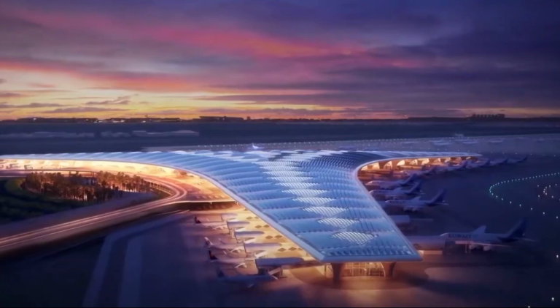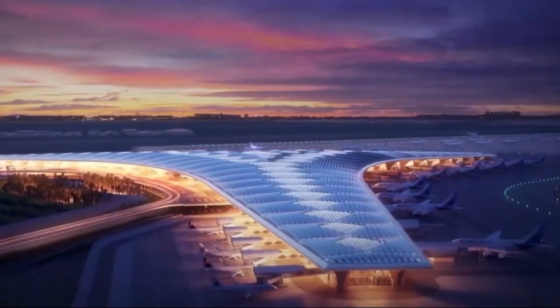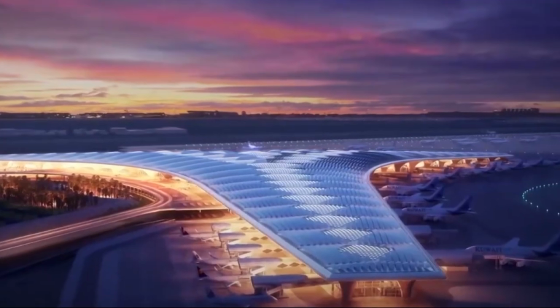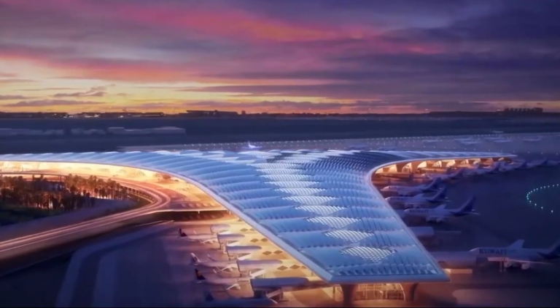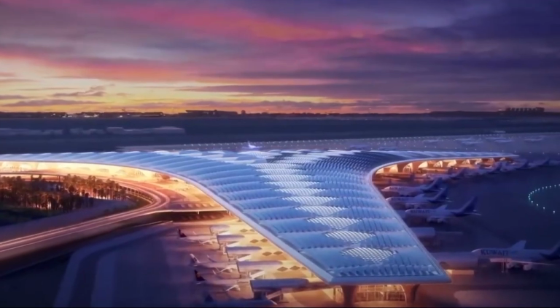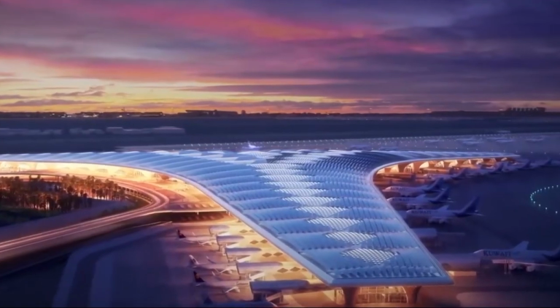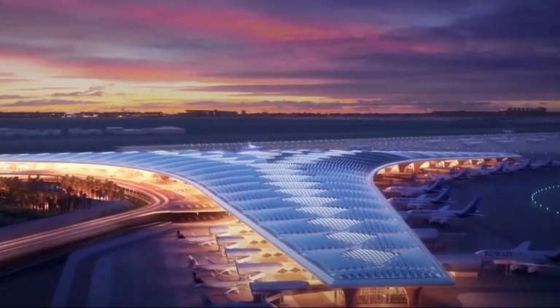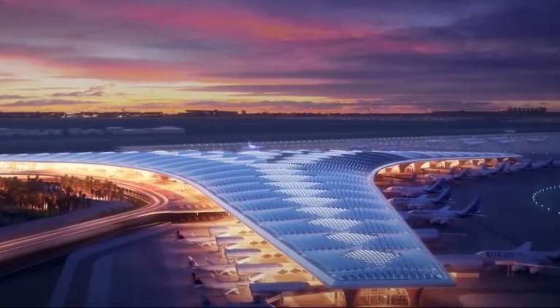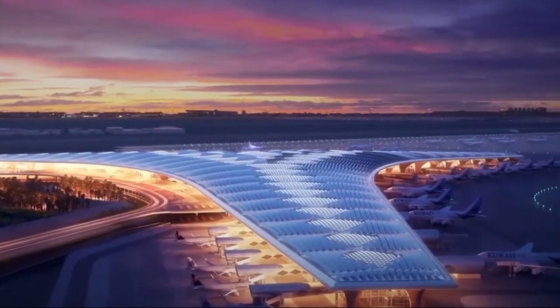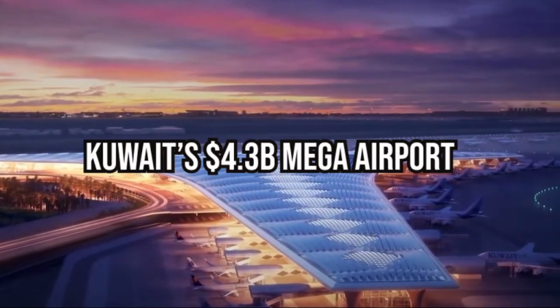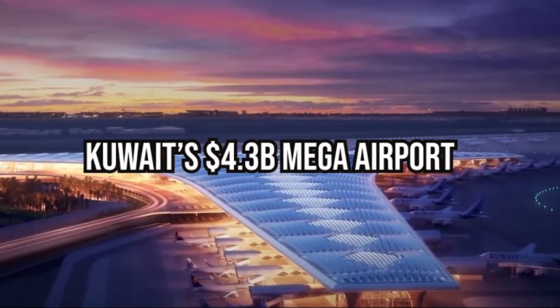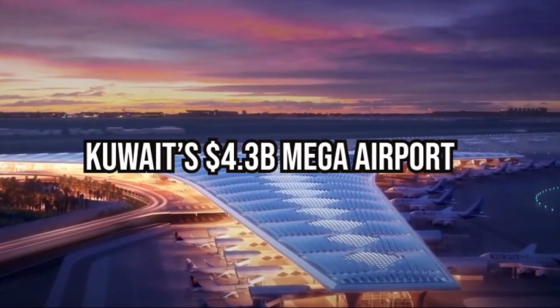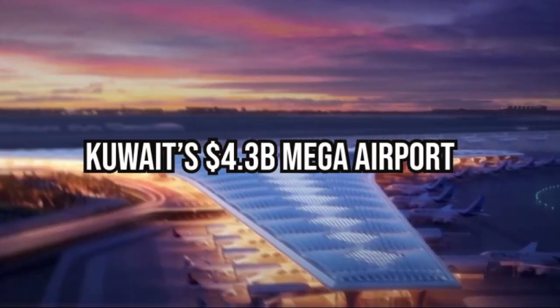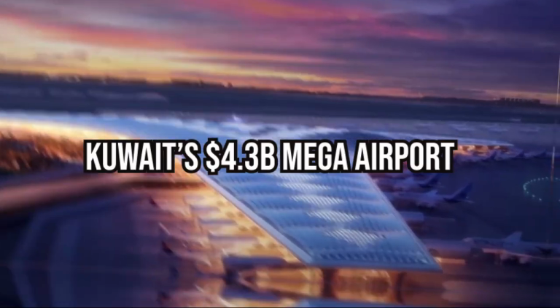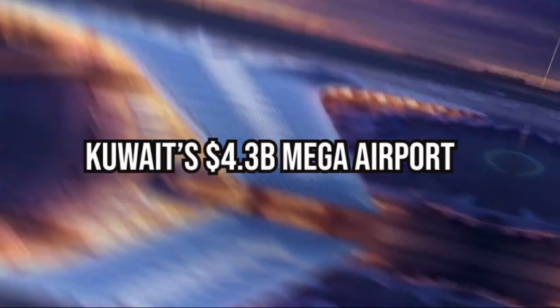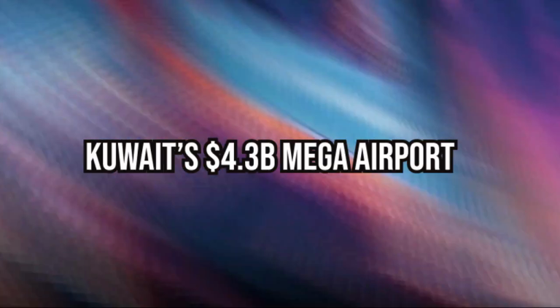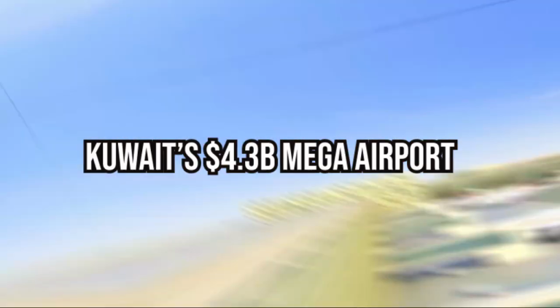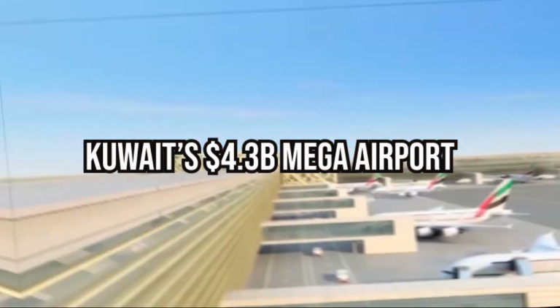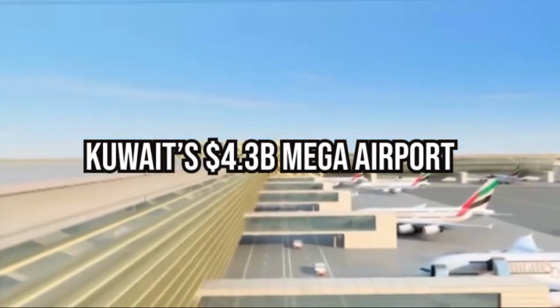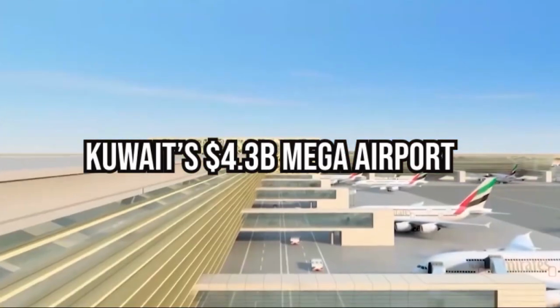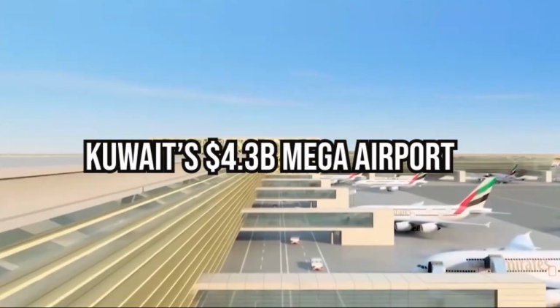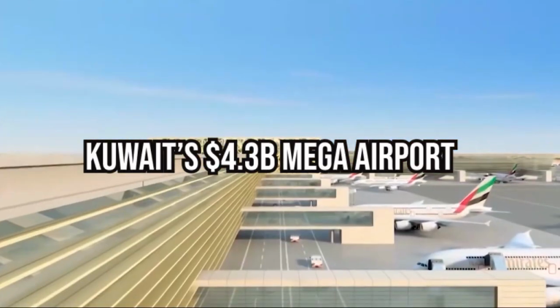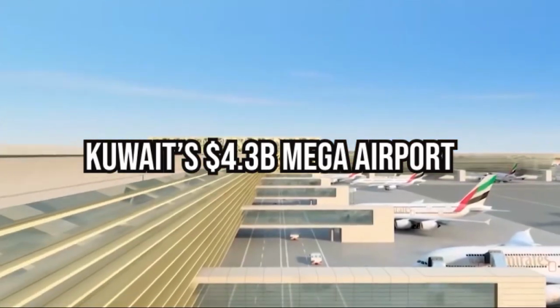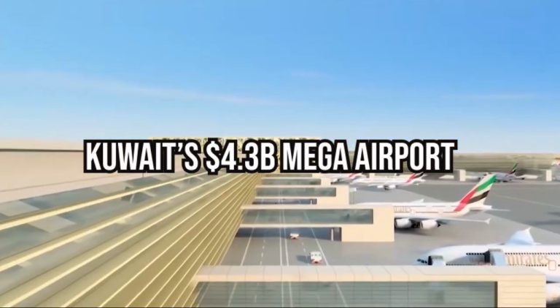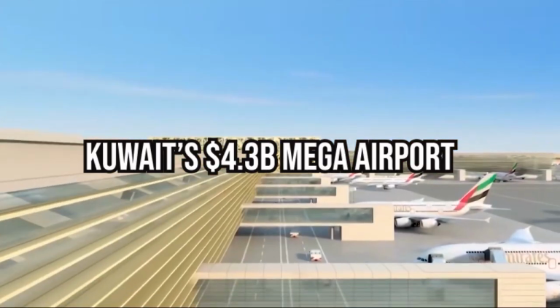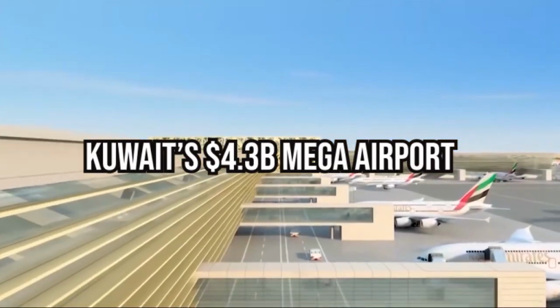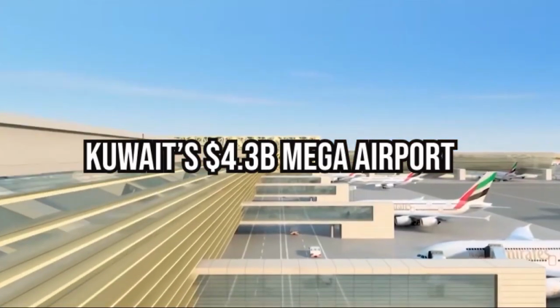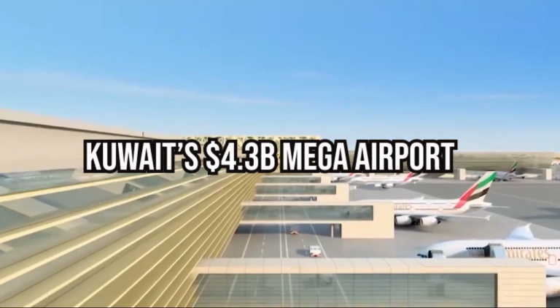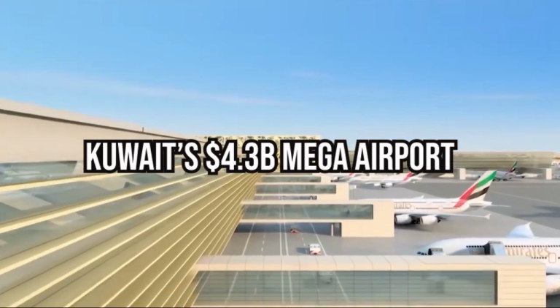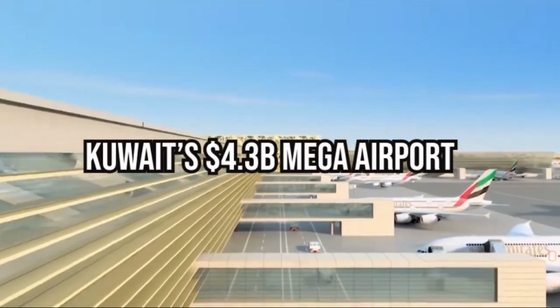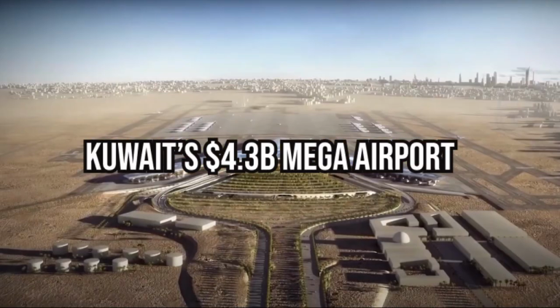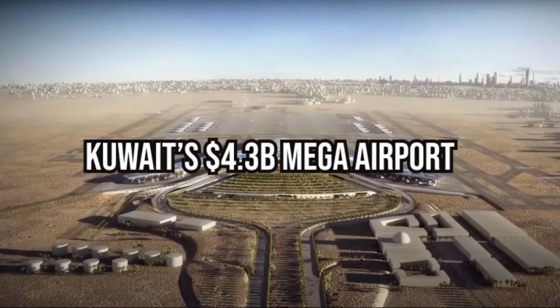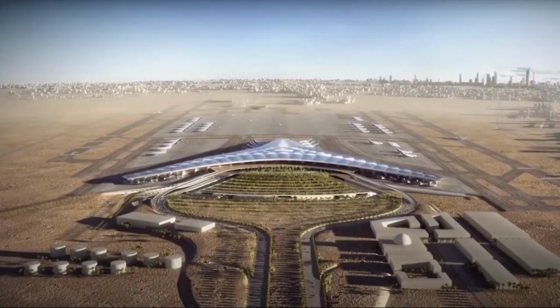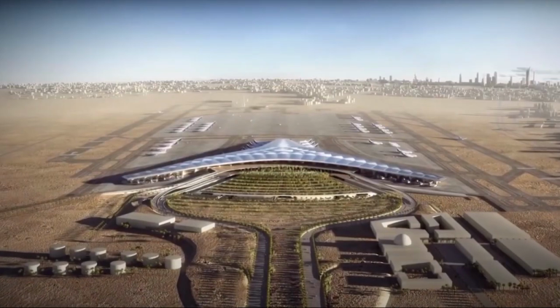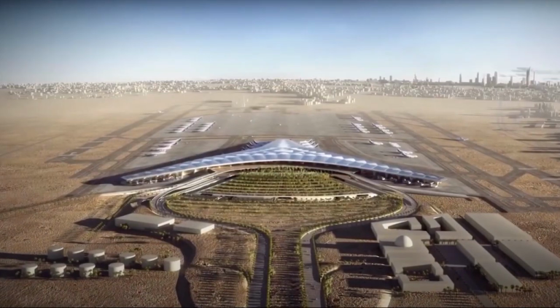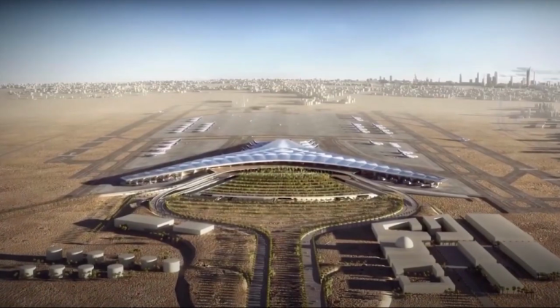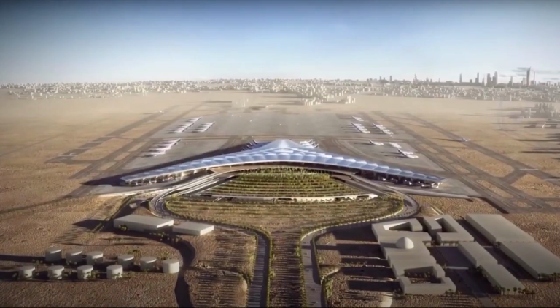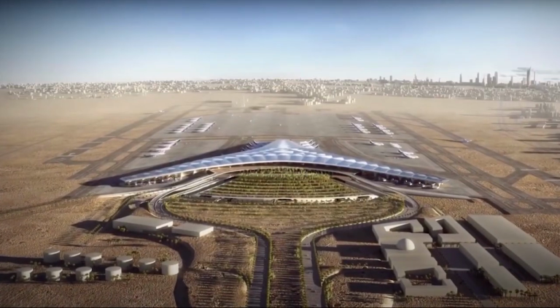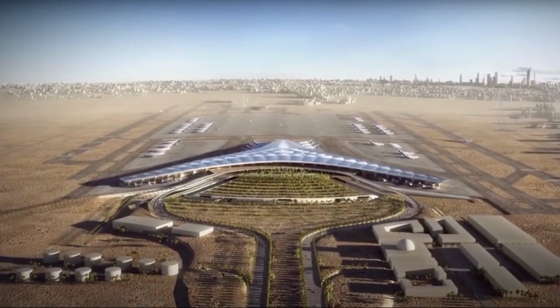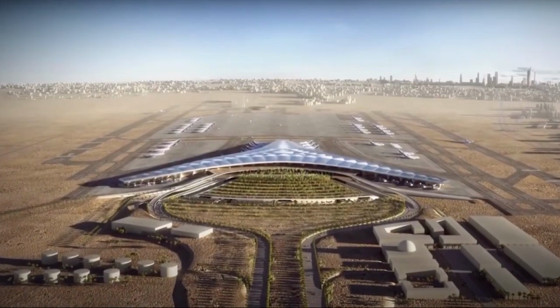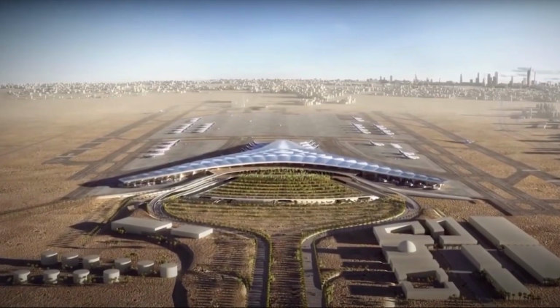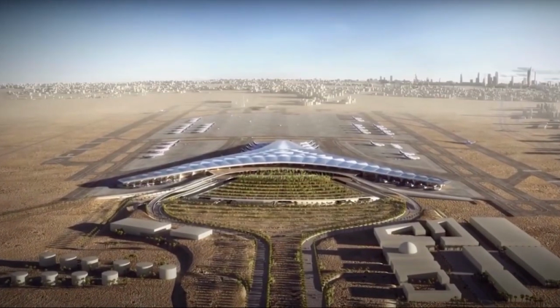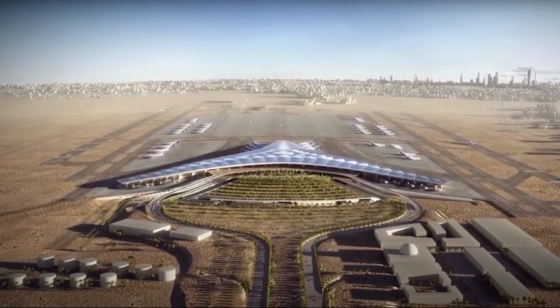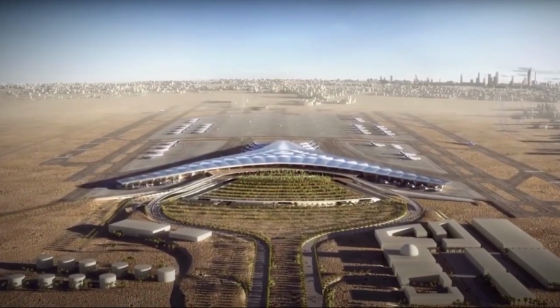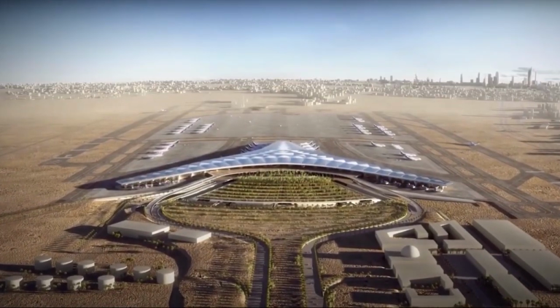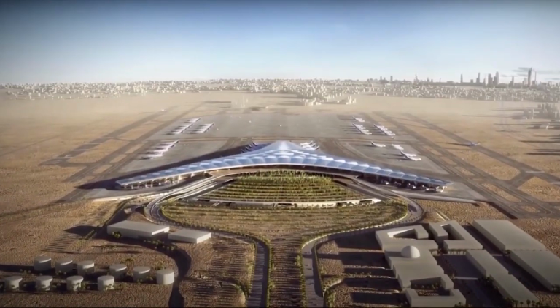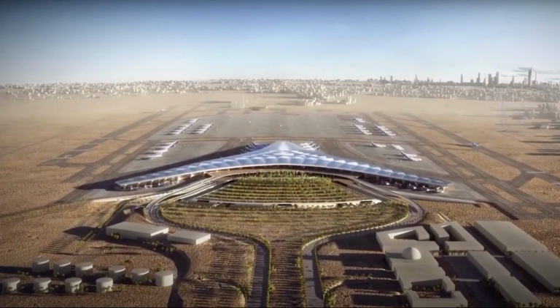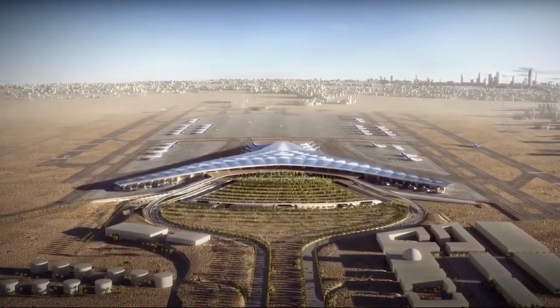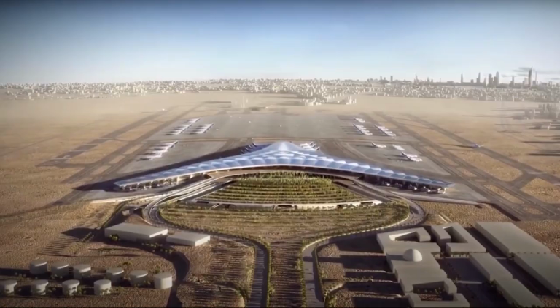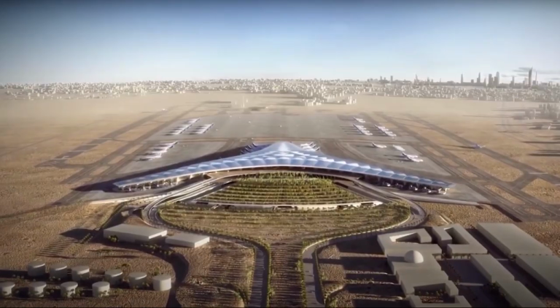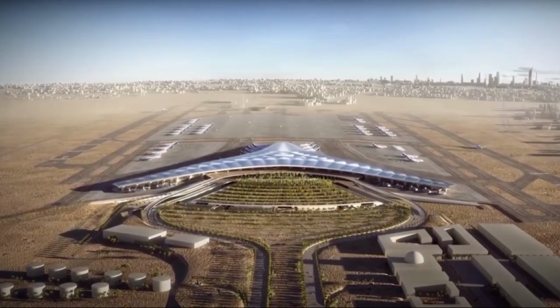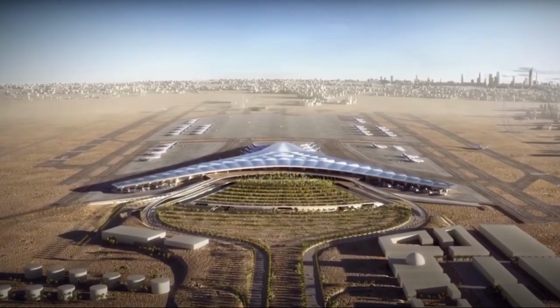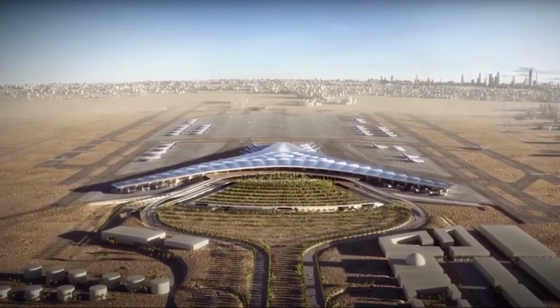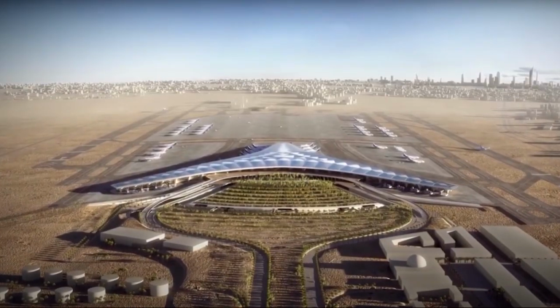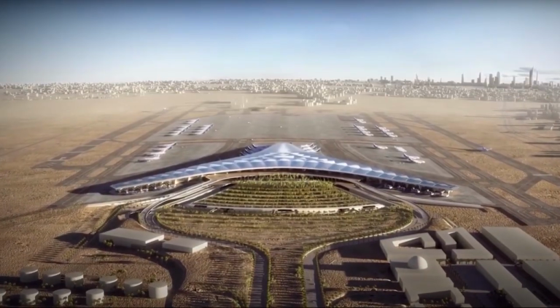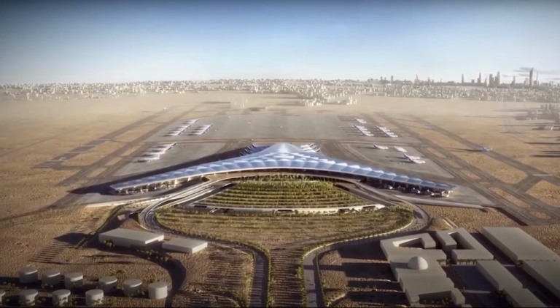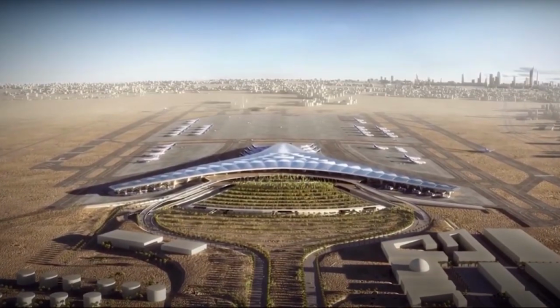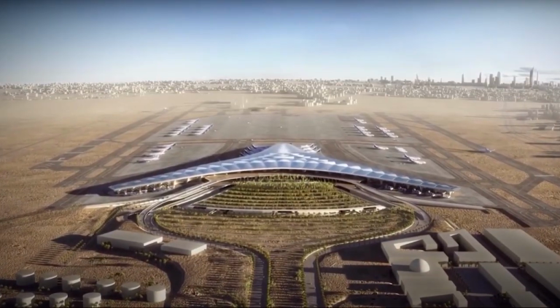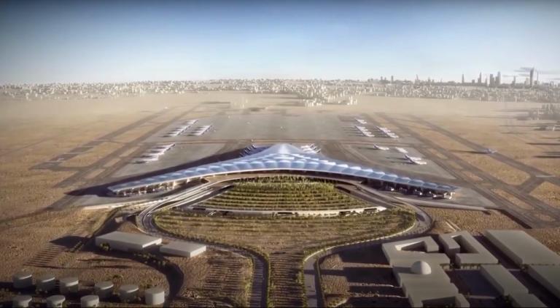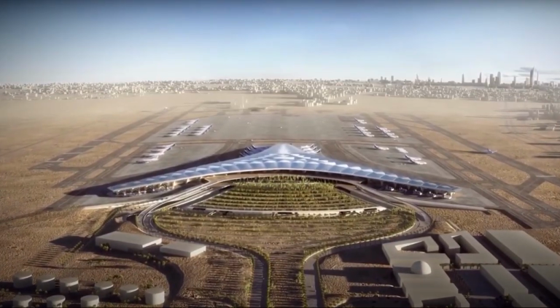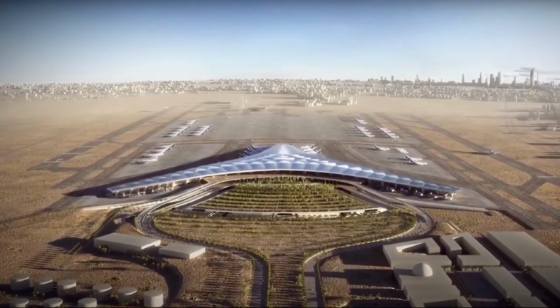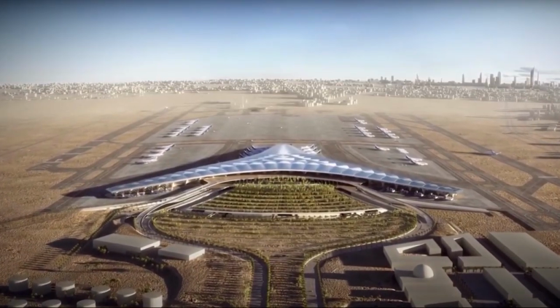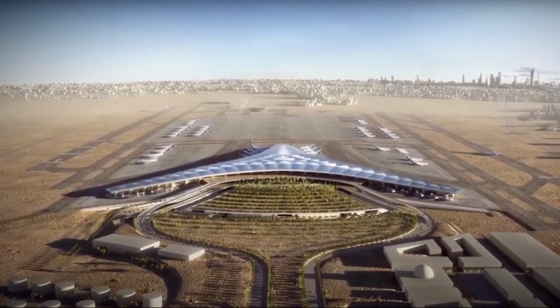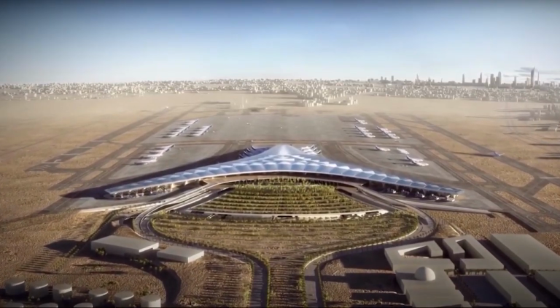Despite the fact that Kuwait's $4.3 billion mega airport is rising from the desert, can it truly withstand the Gulf's blistering heat?